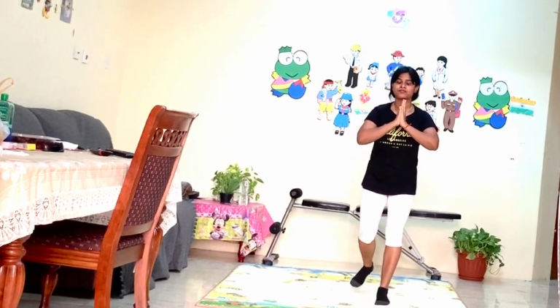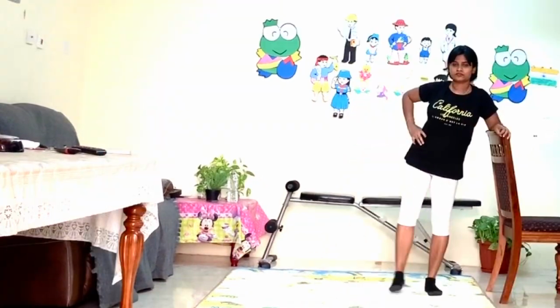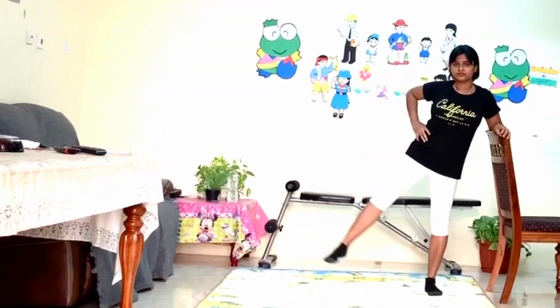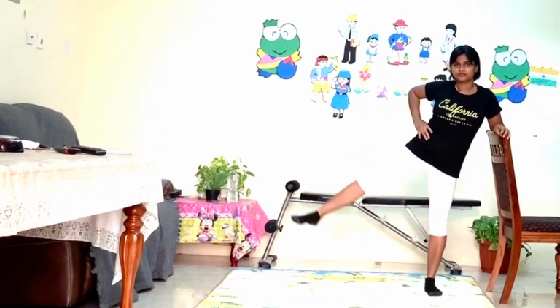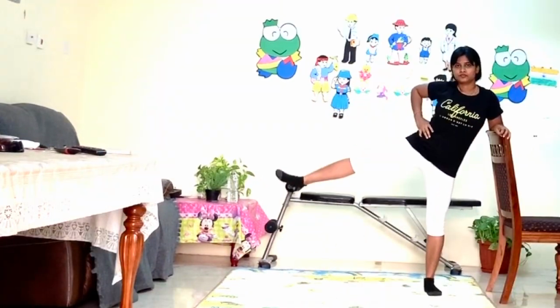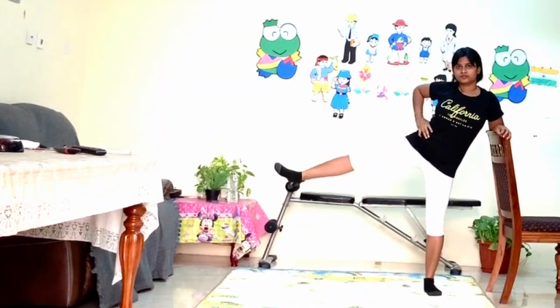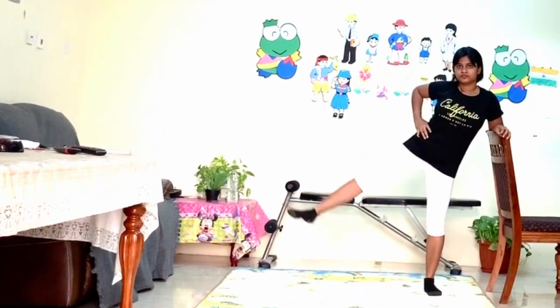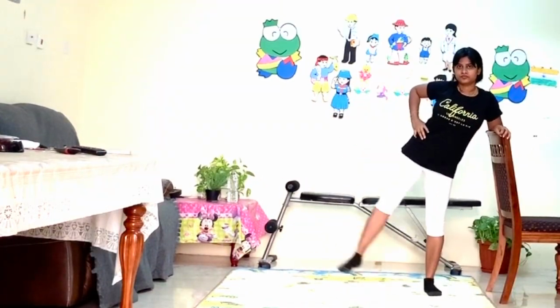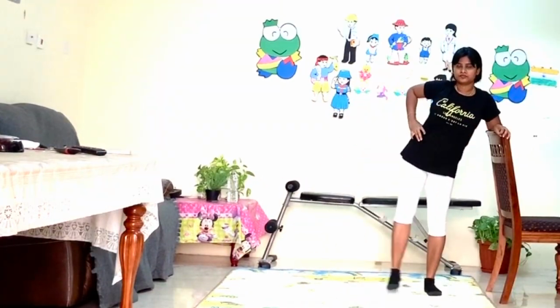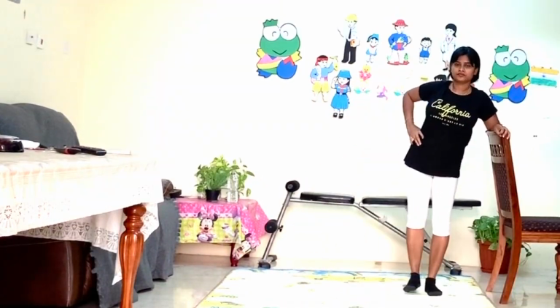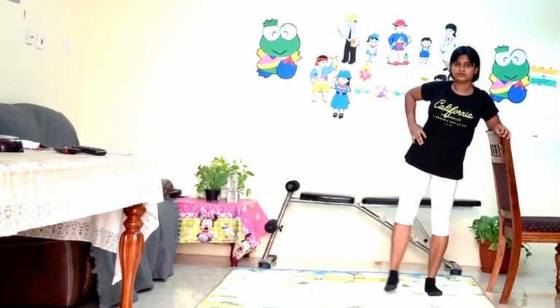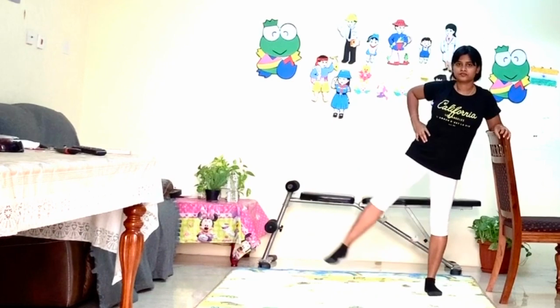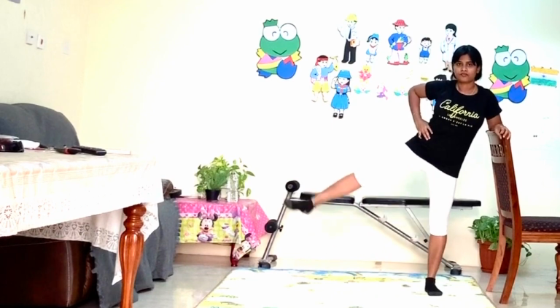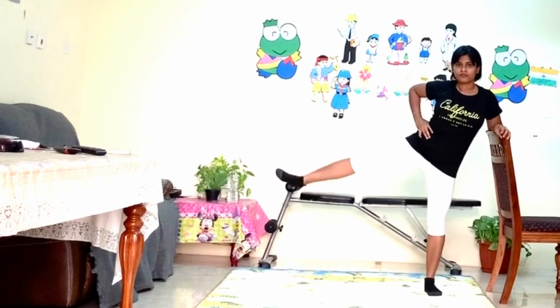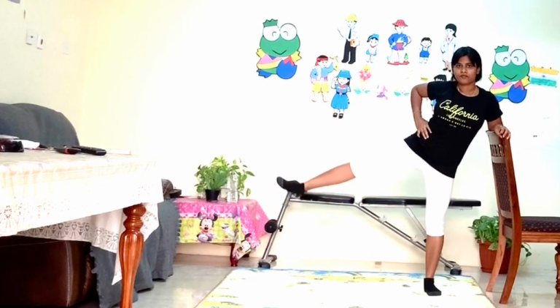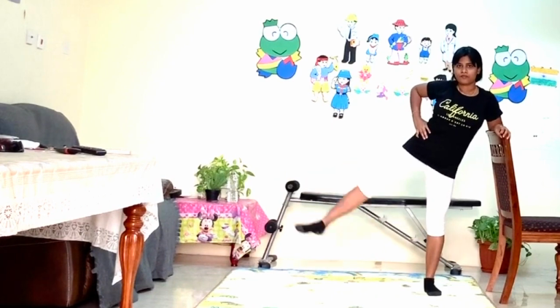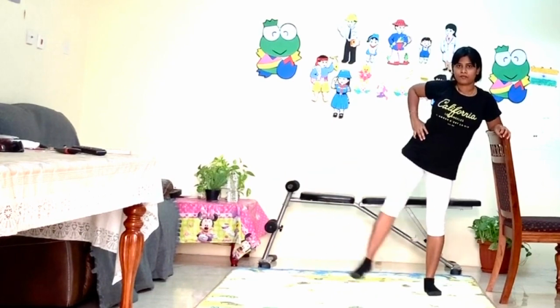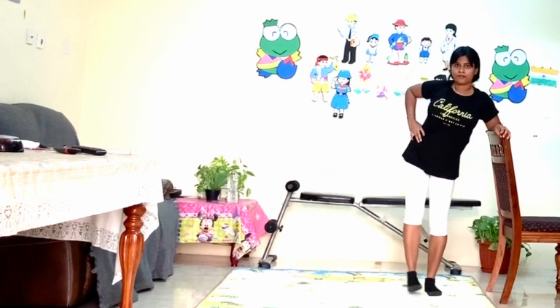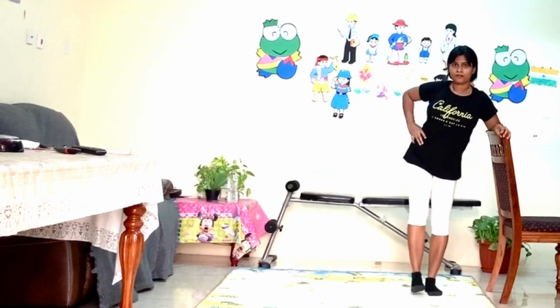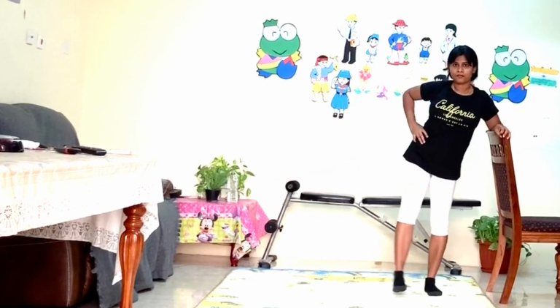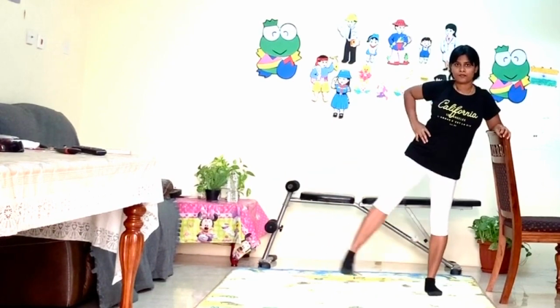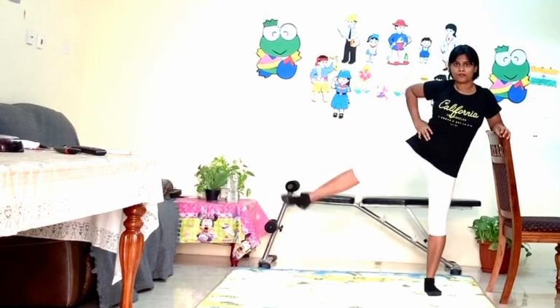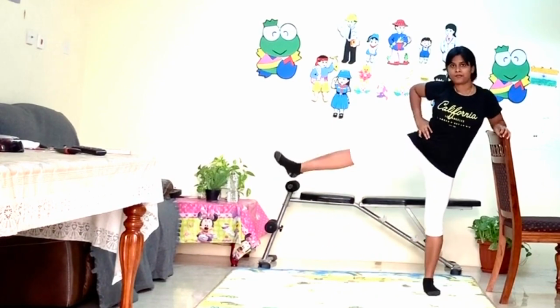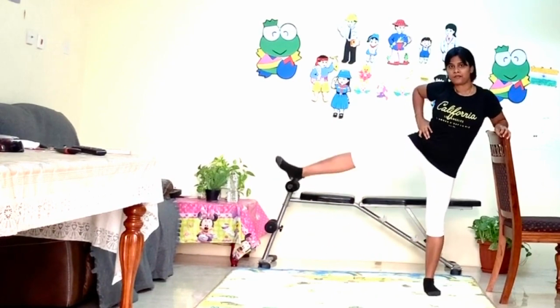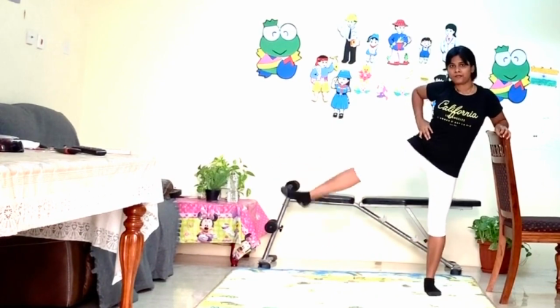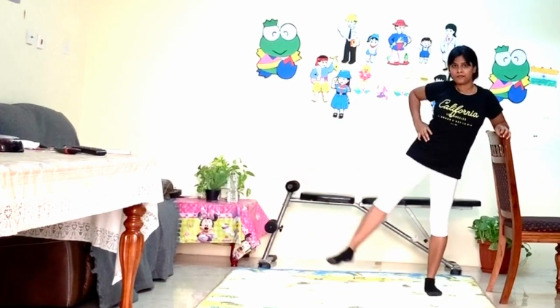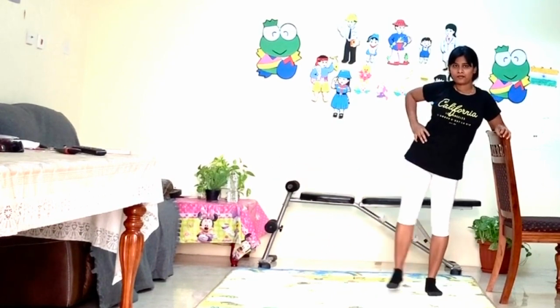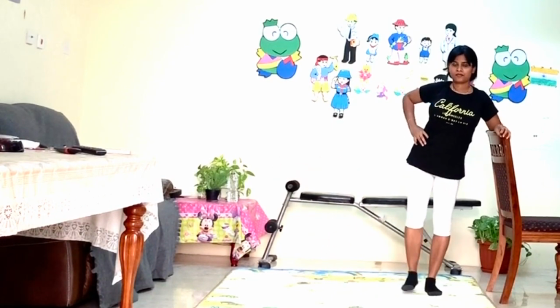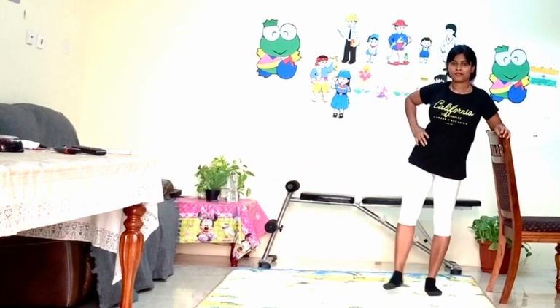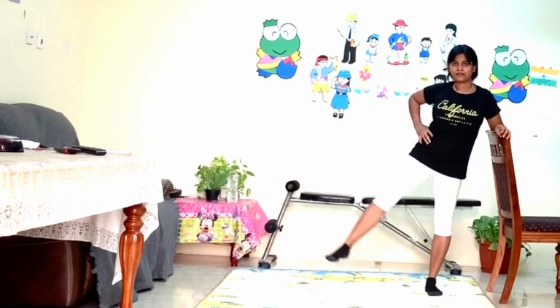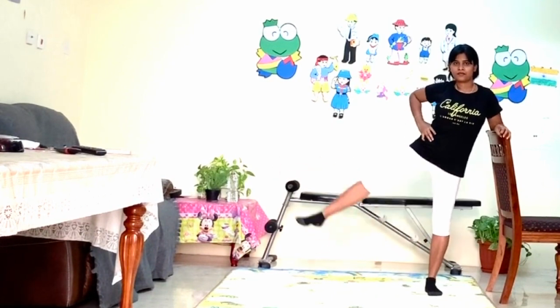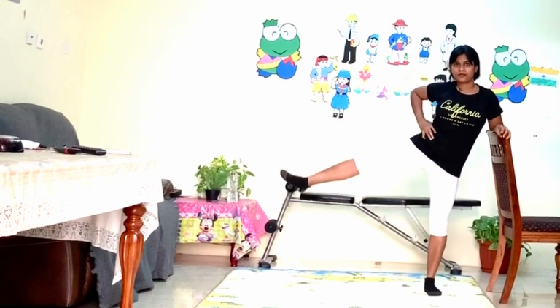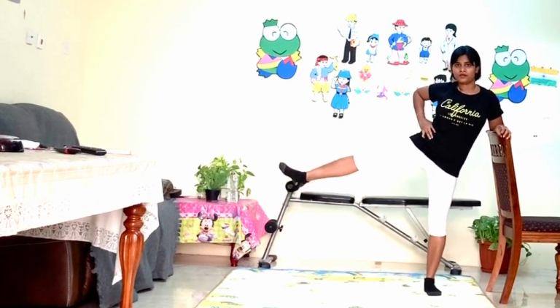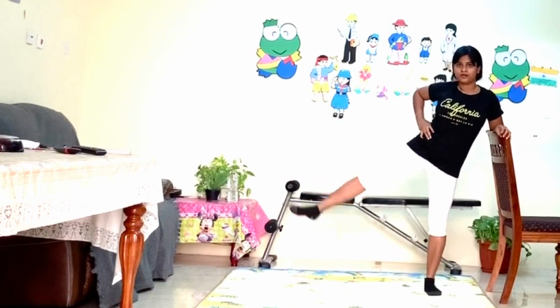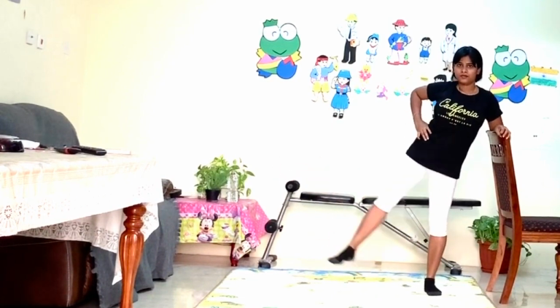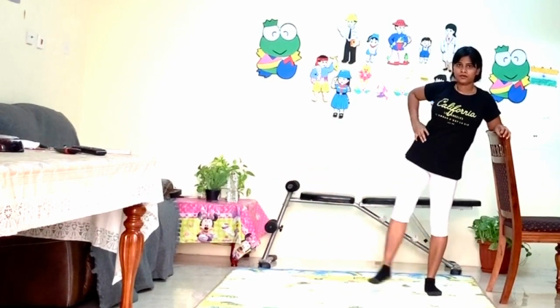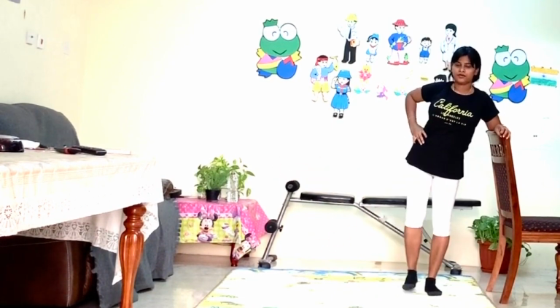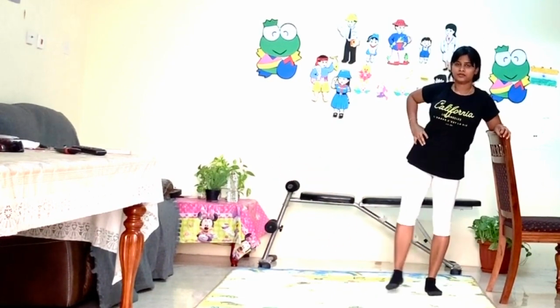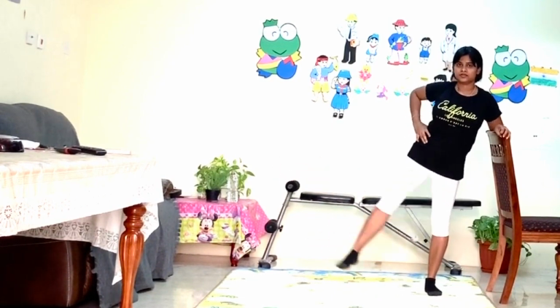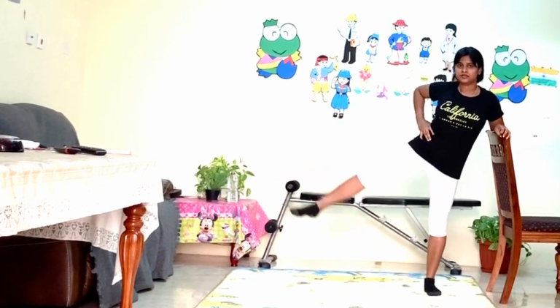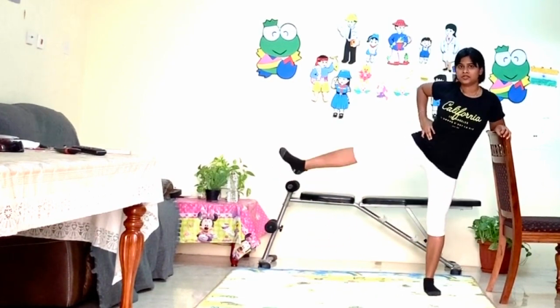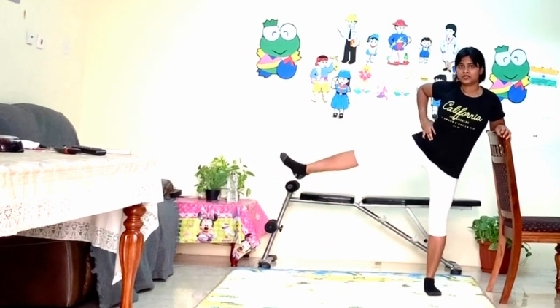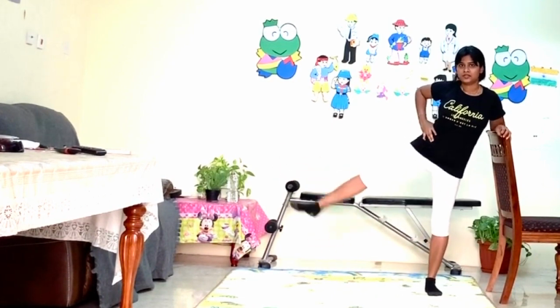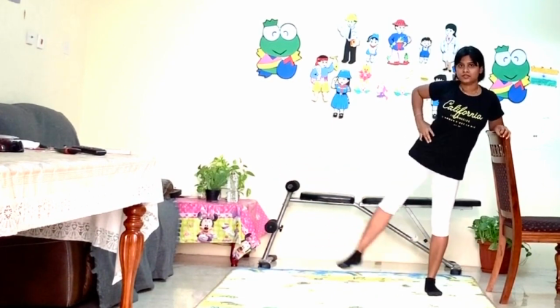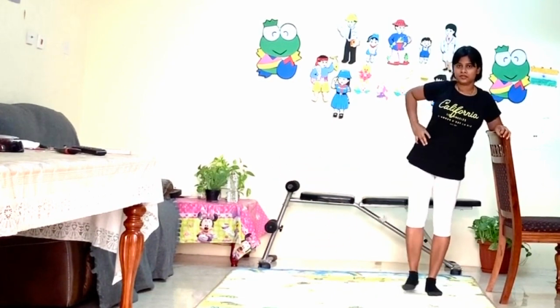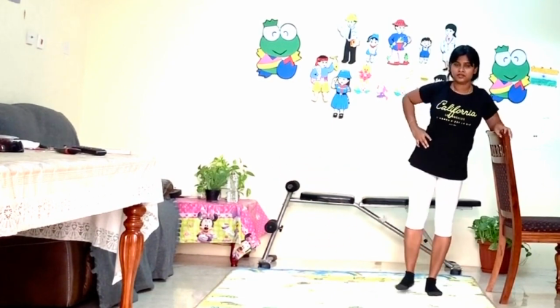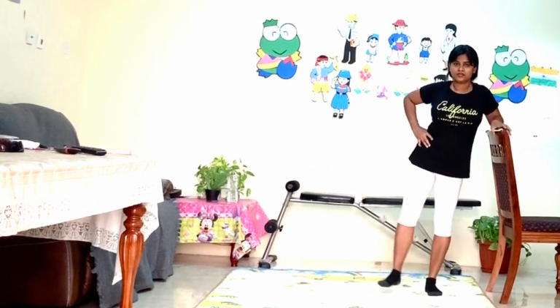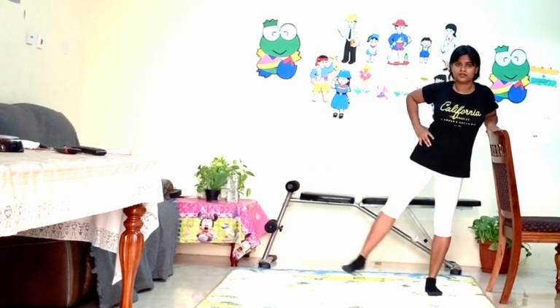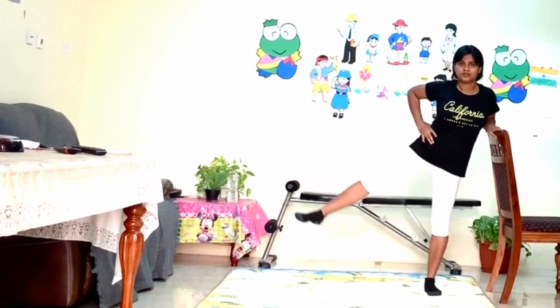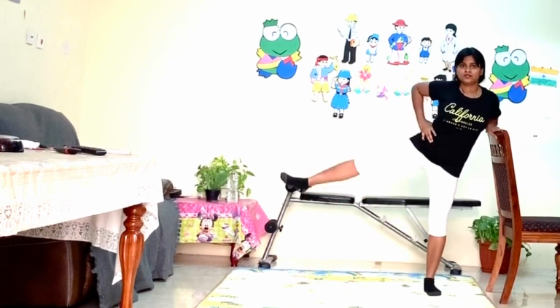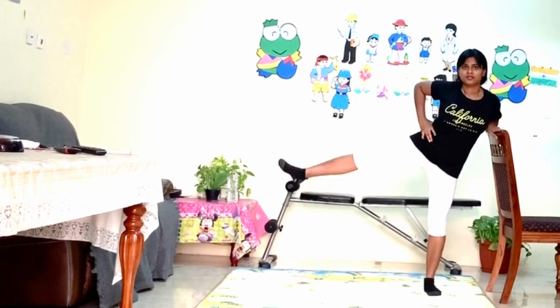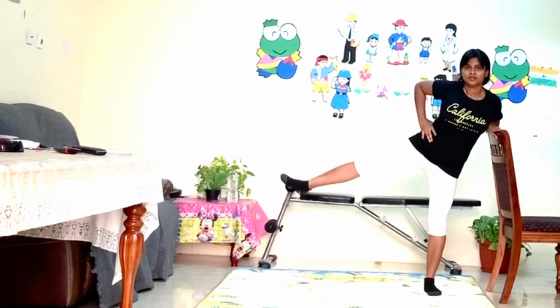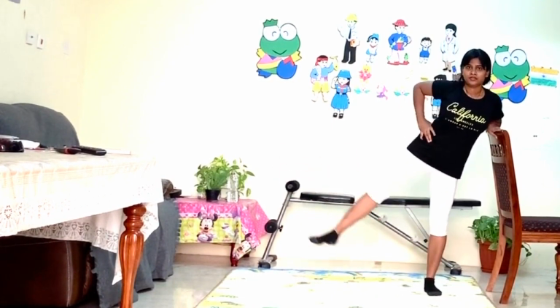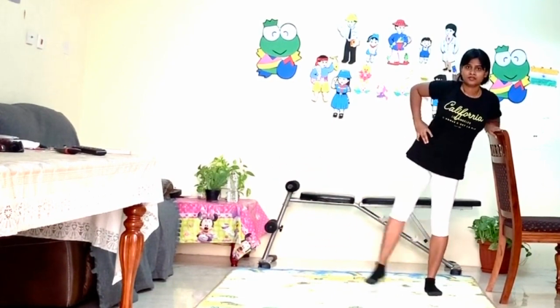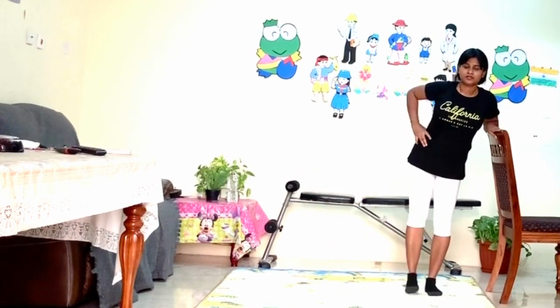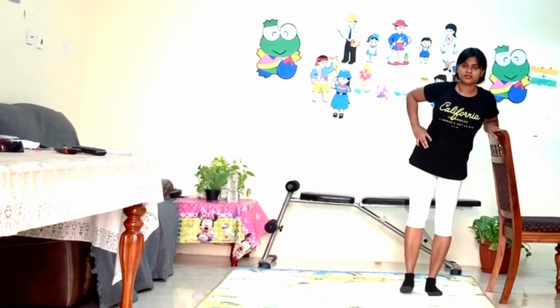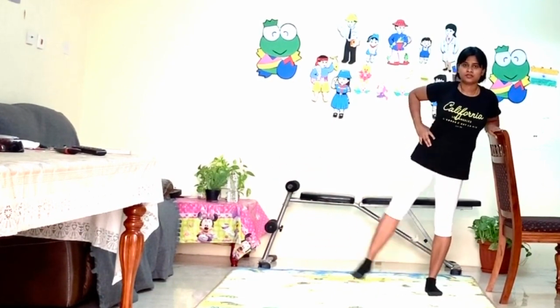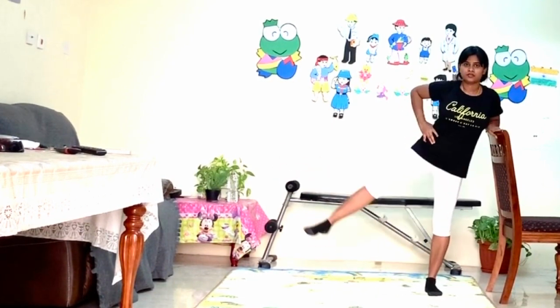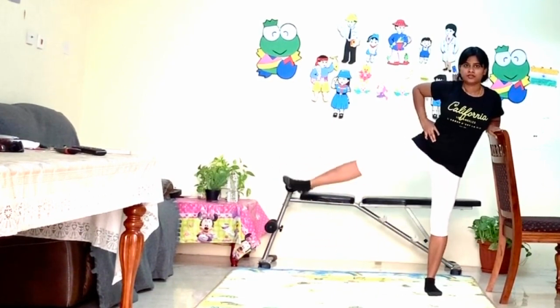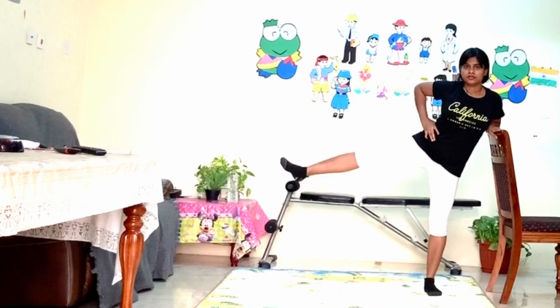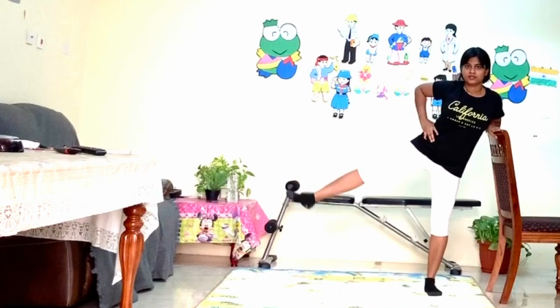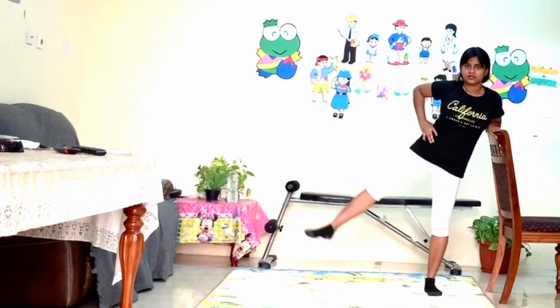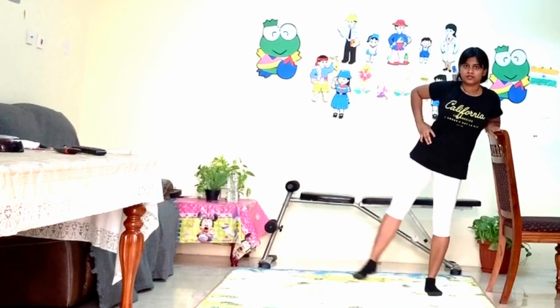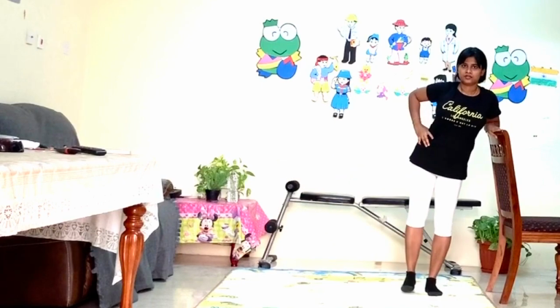Here you have to take the help of a chair or wall. Lift your right leg and left leg as well.